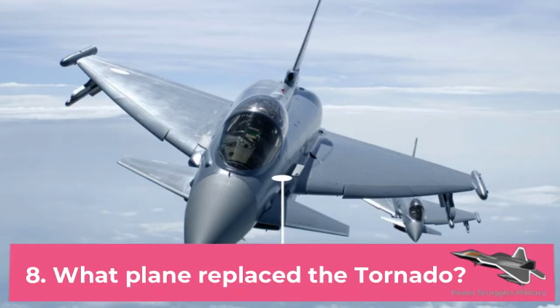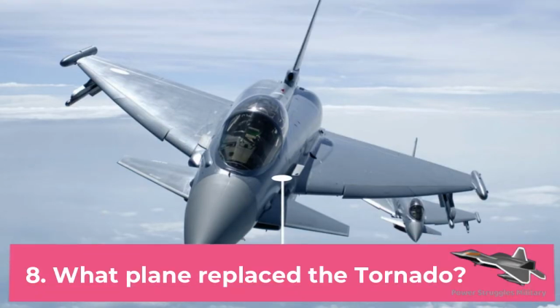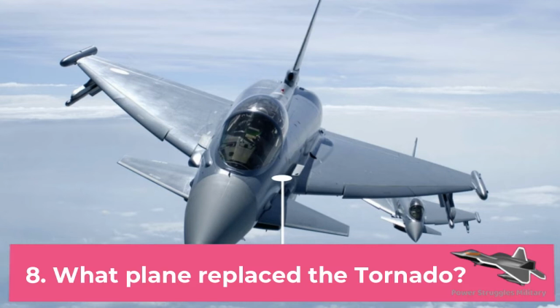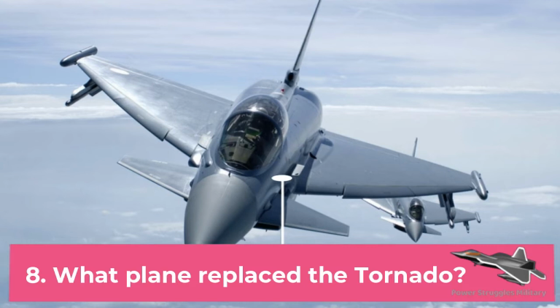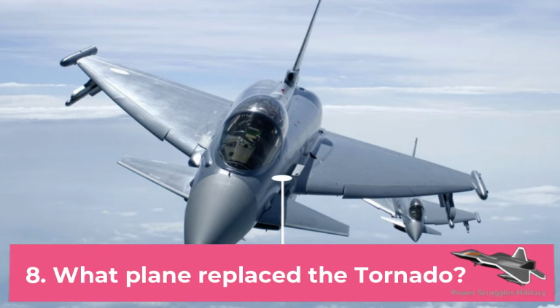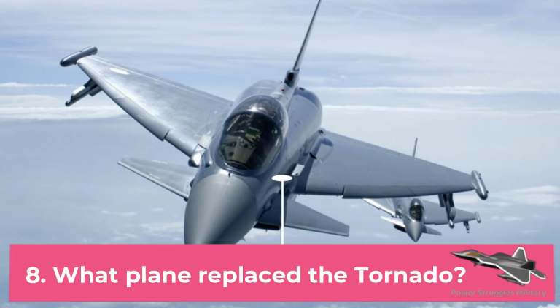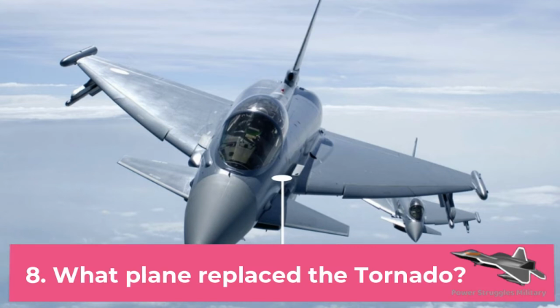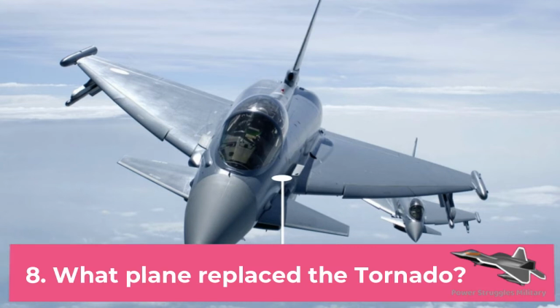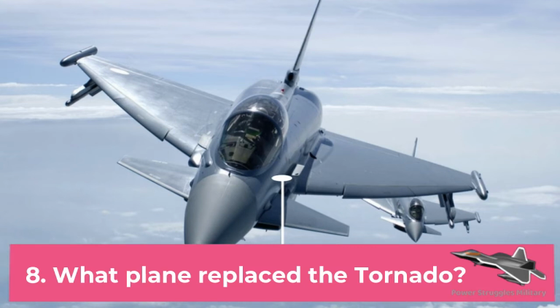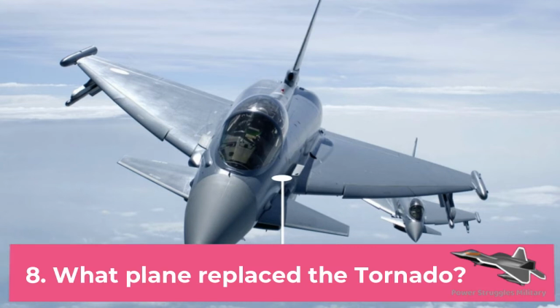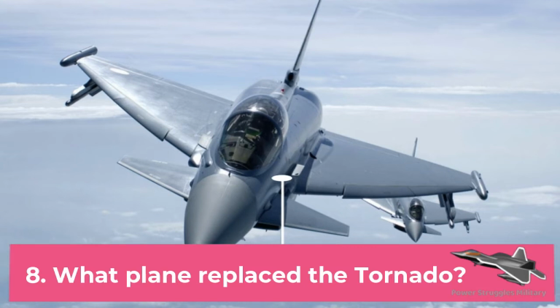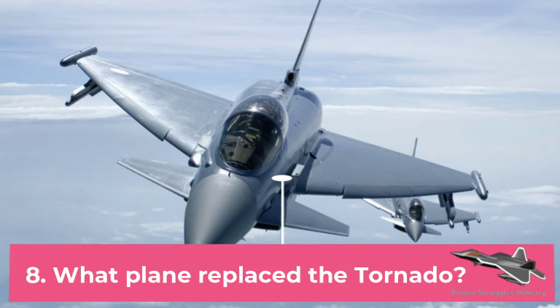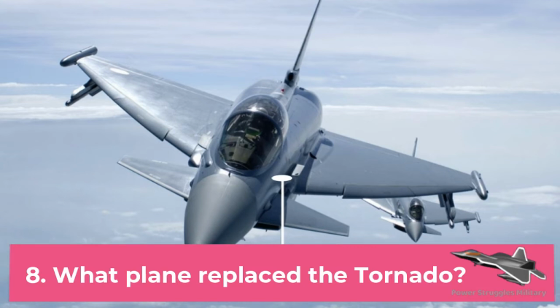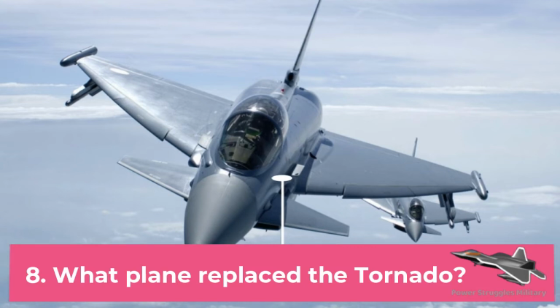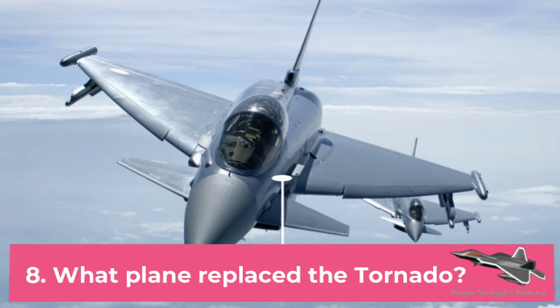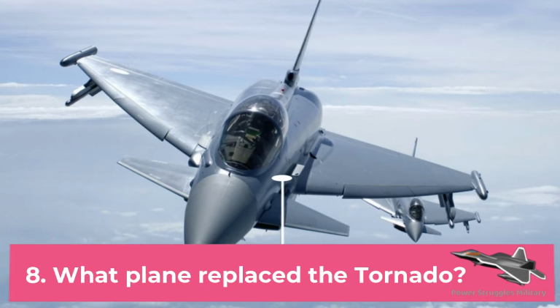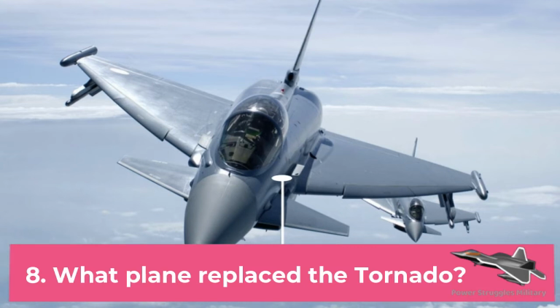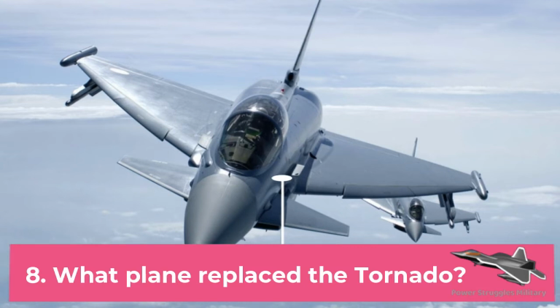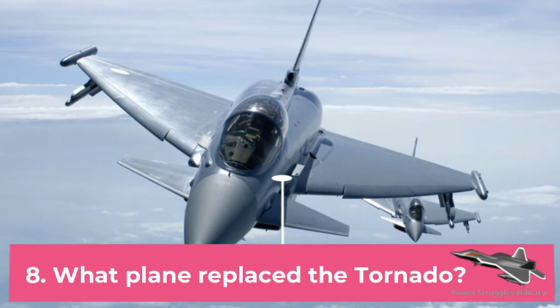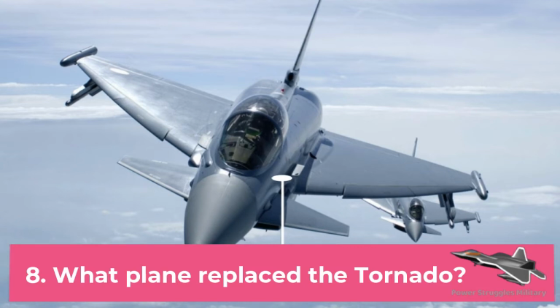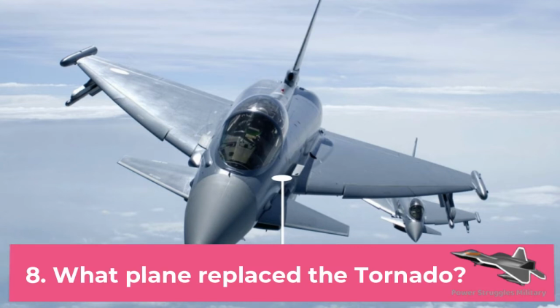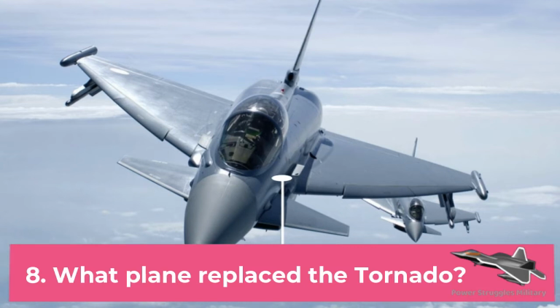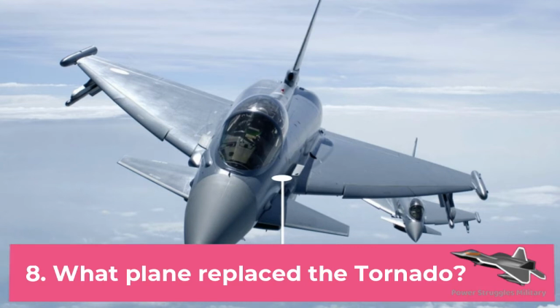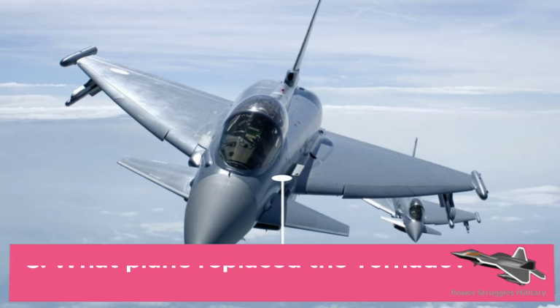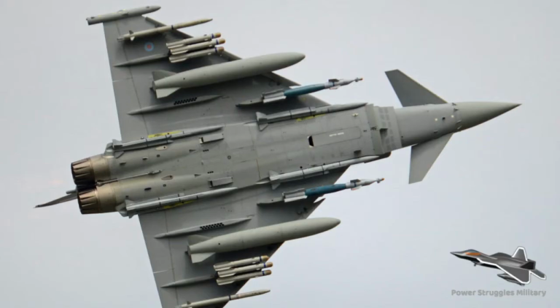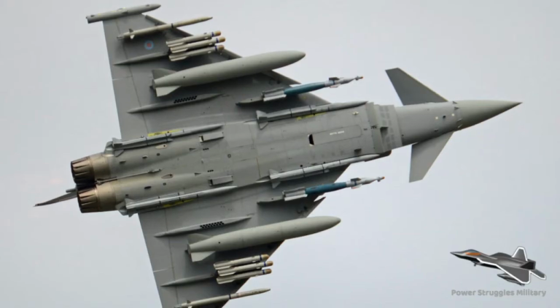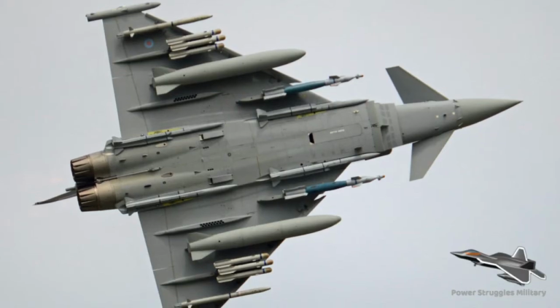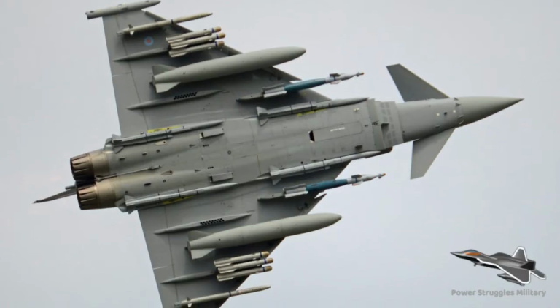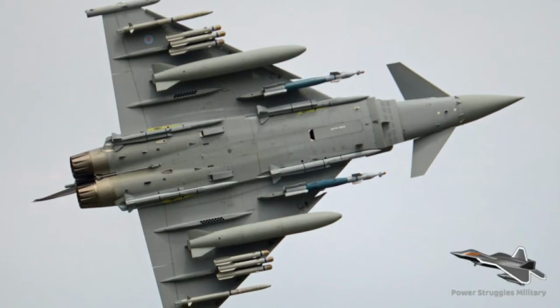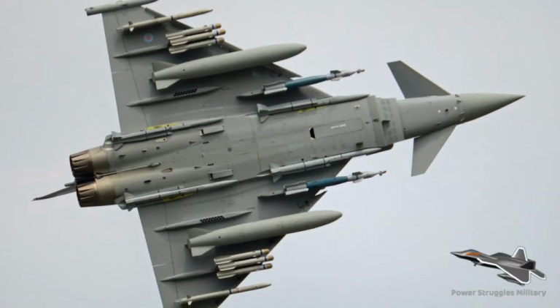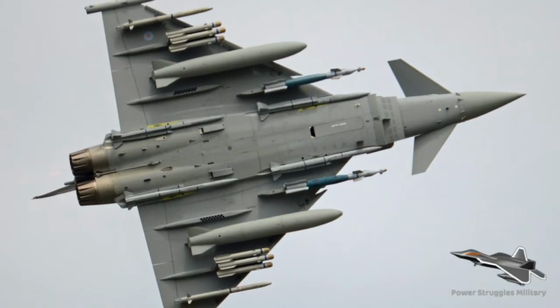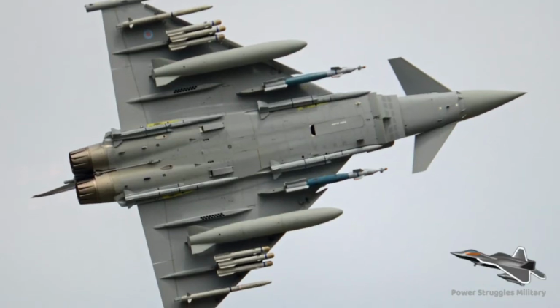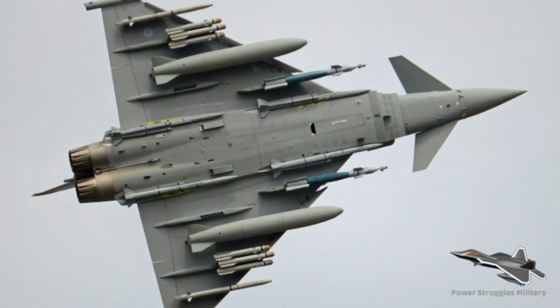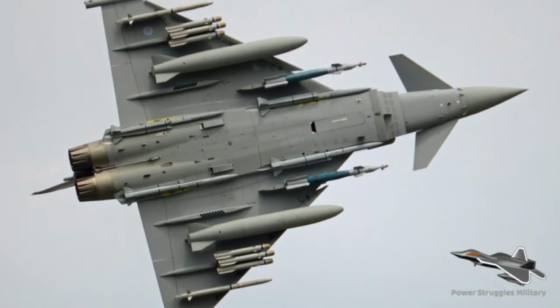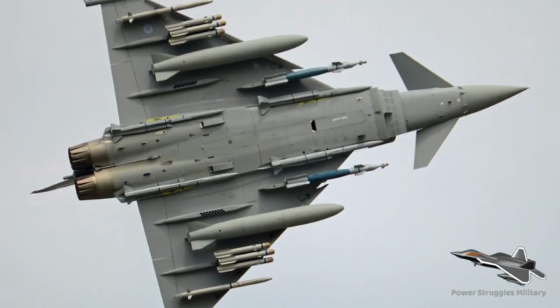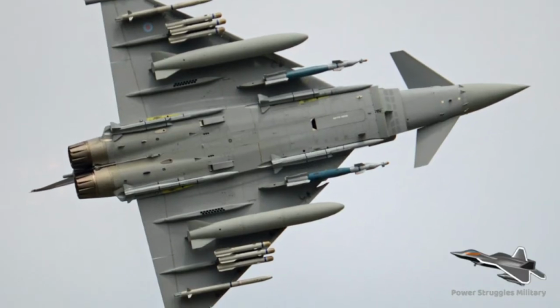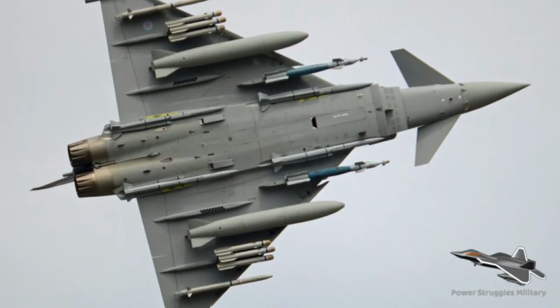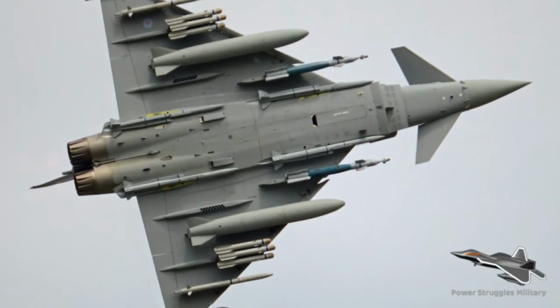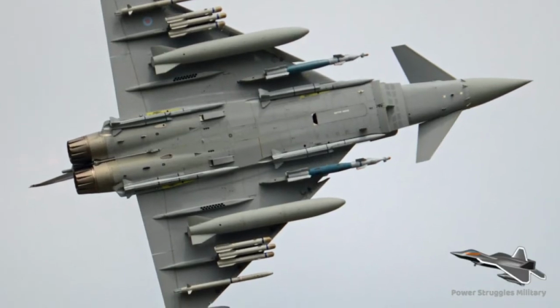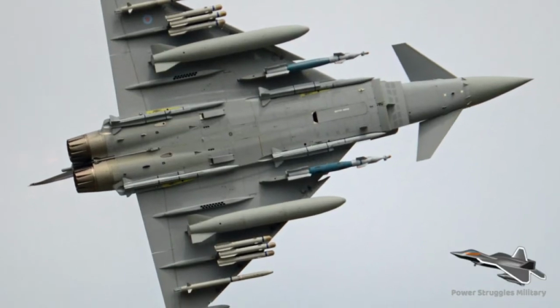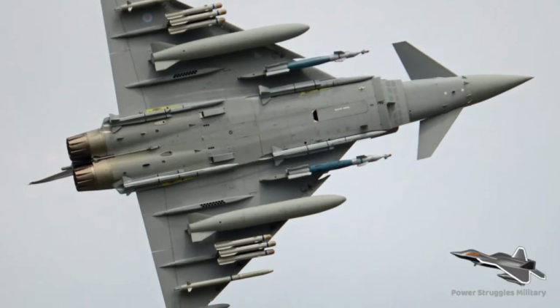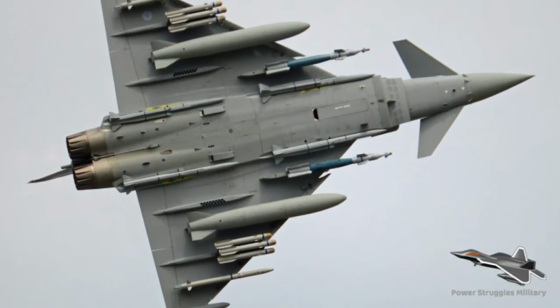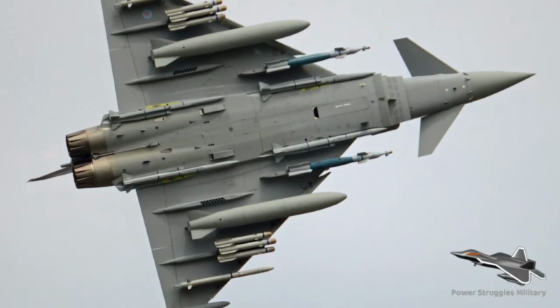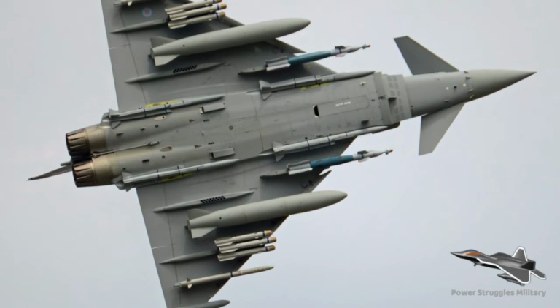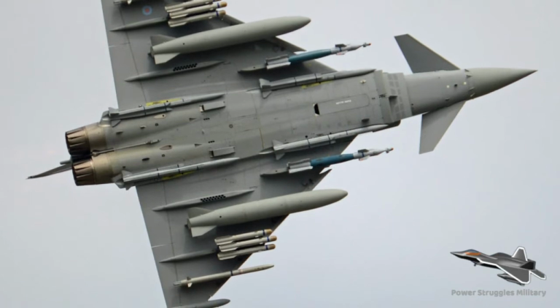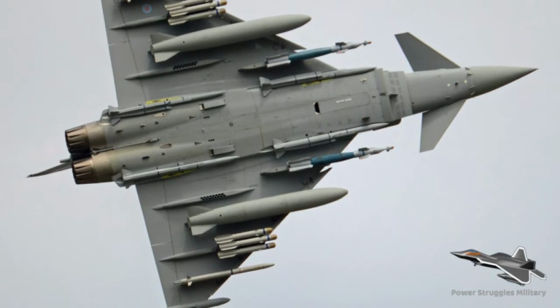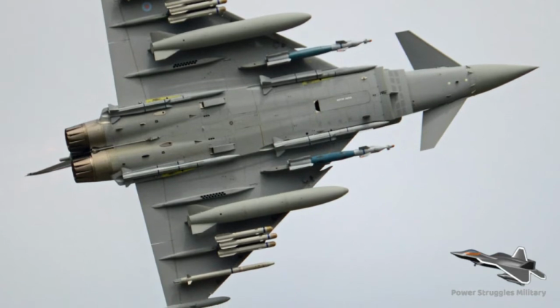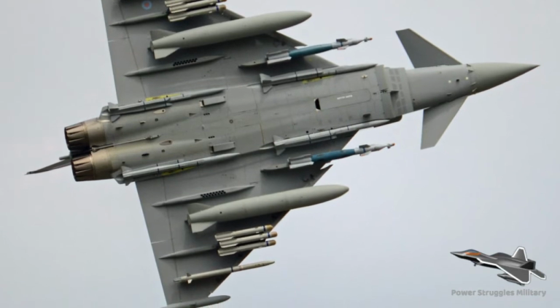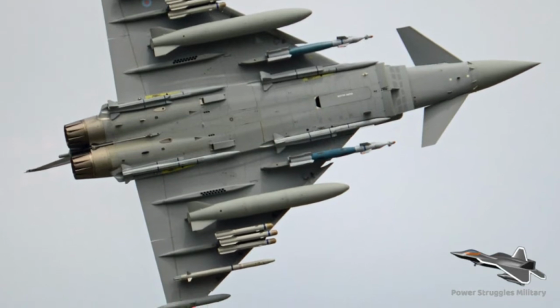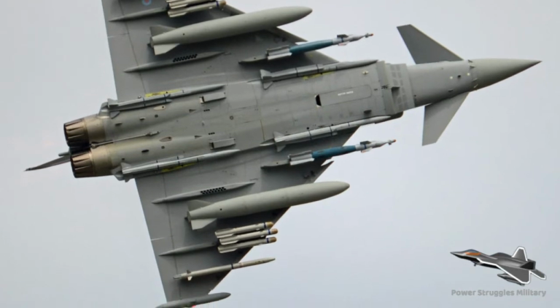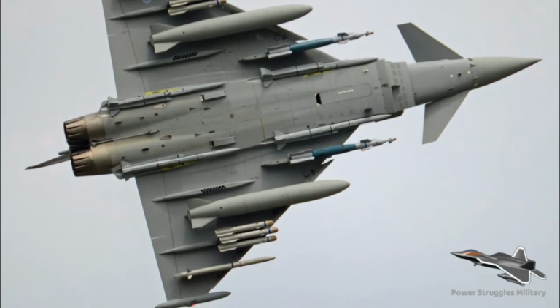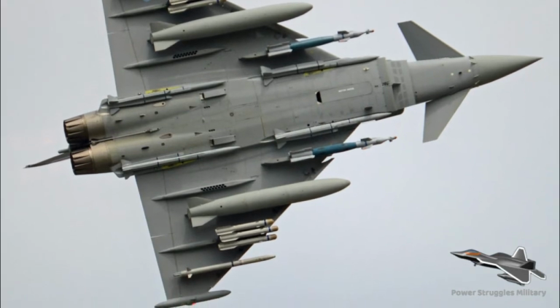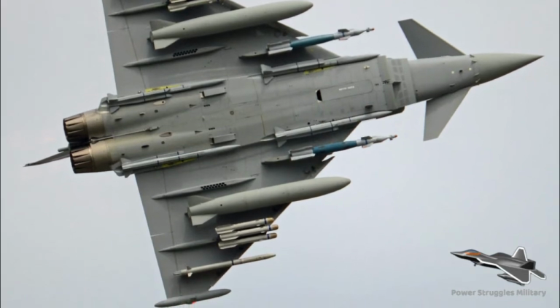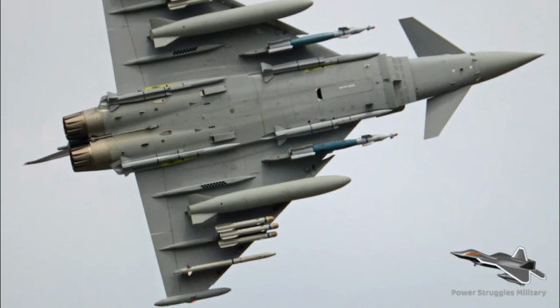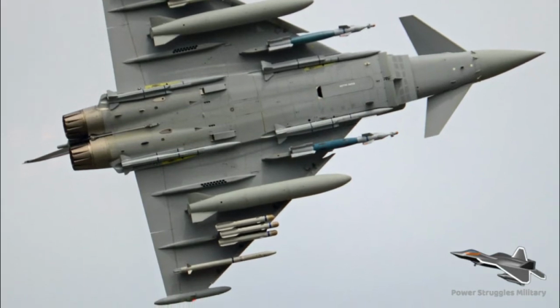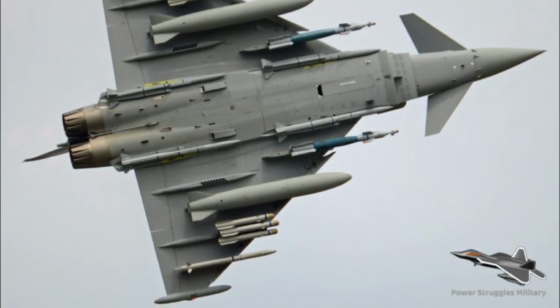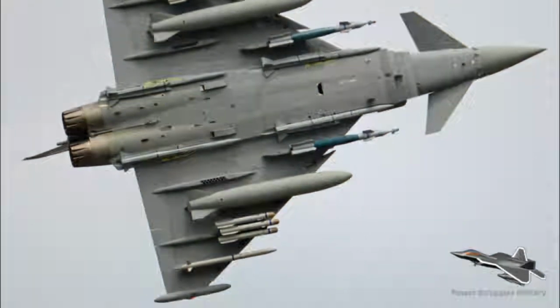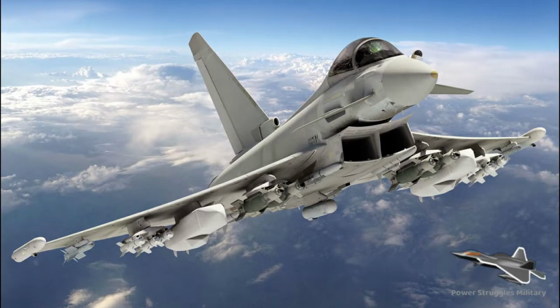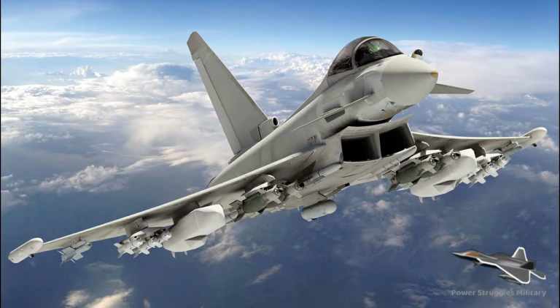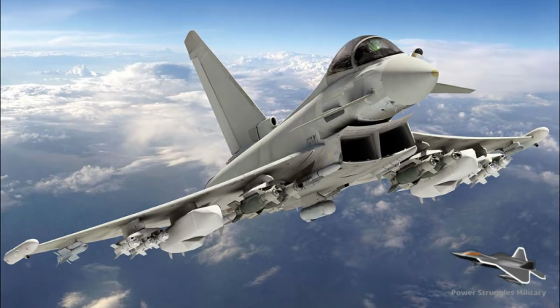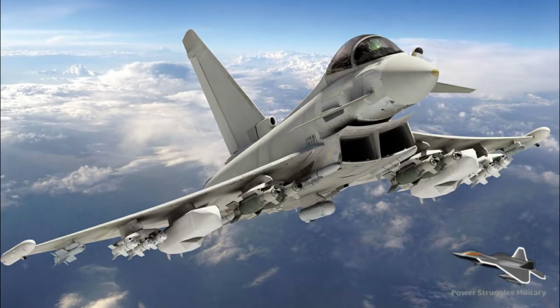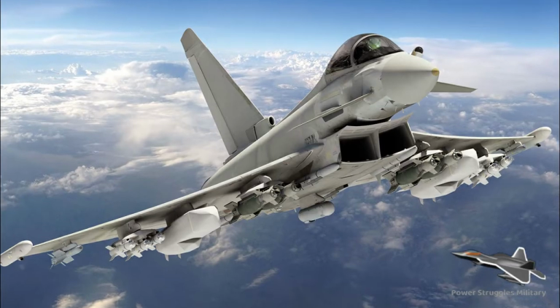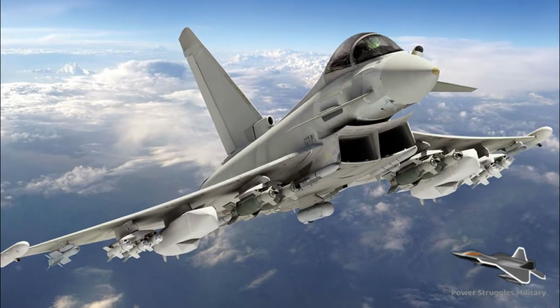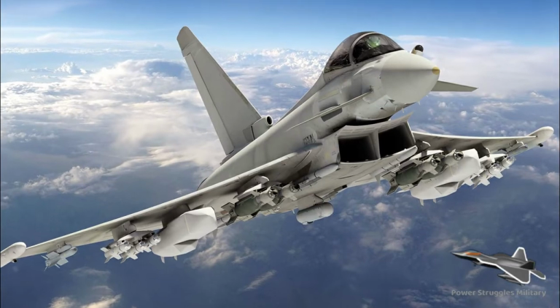Fact 8: What plane replaced the Tornado? The Eurofighter Typhoon has now replaced the Tornado ADV in the air defense role.